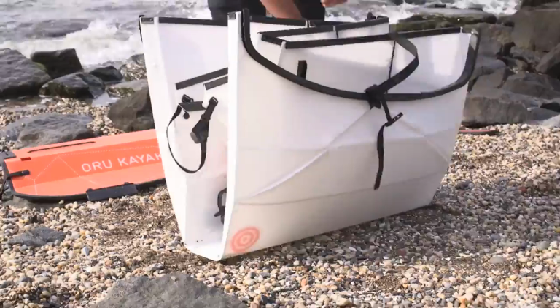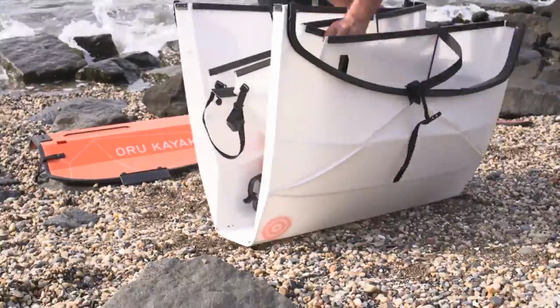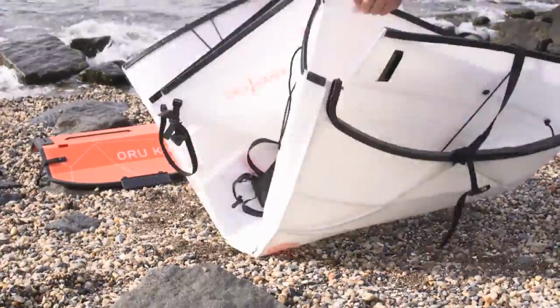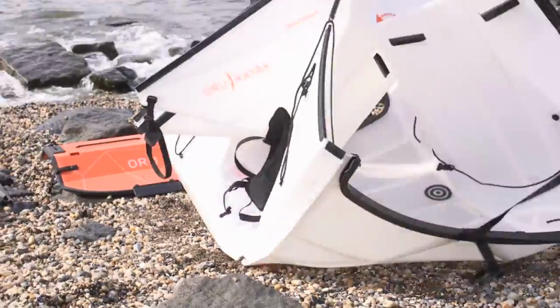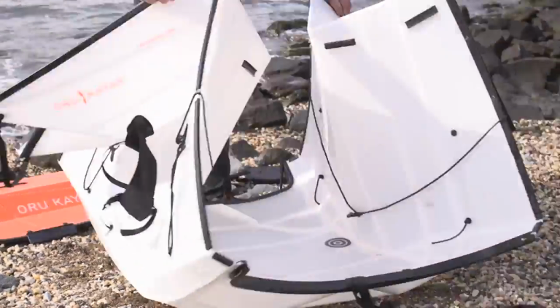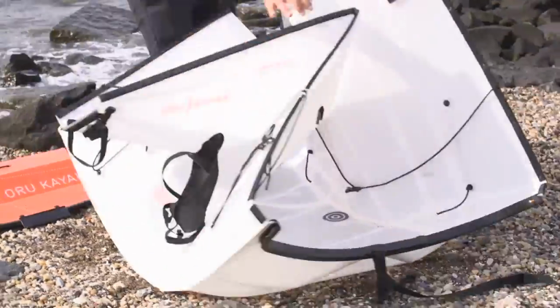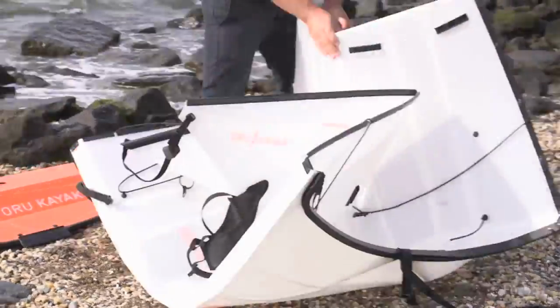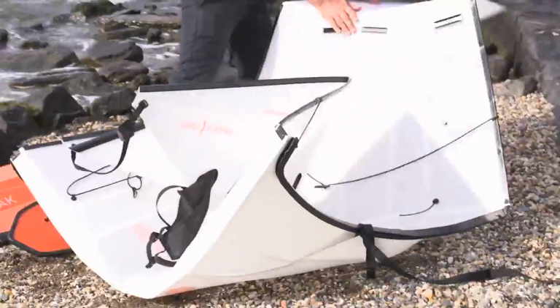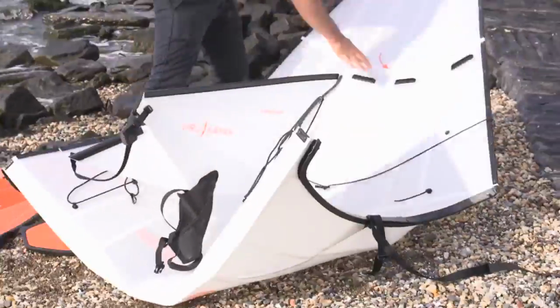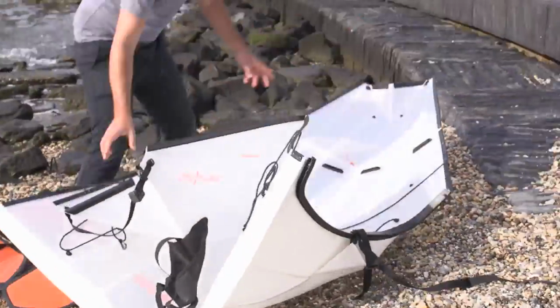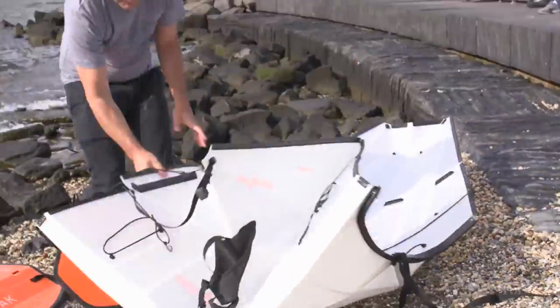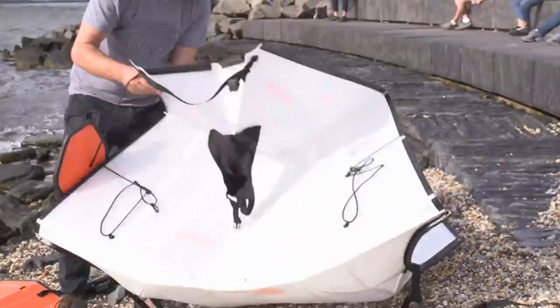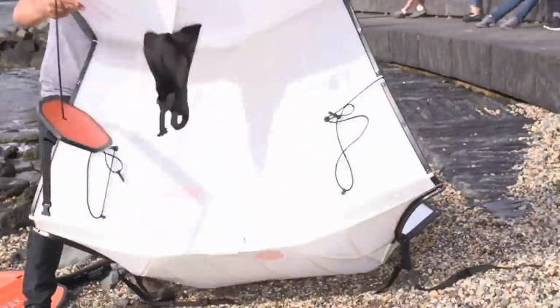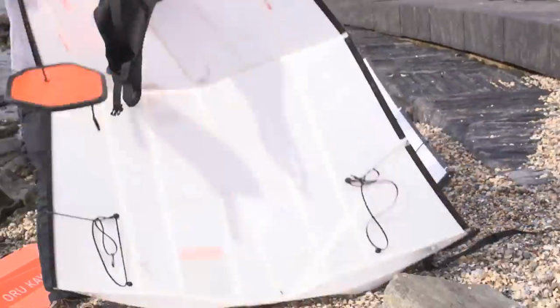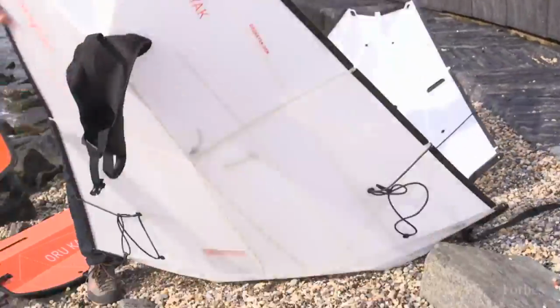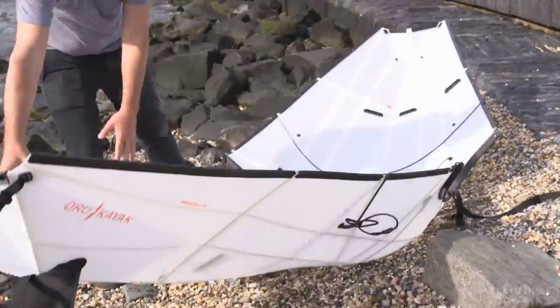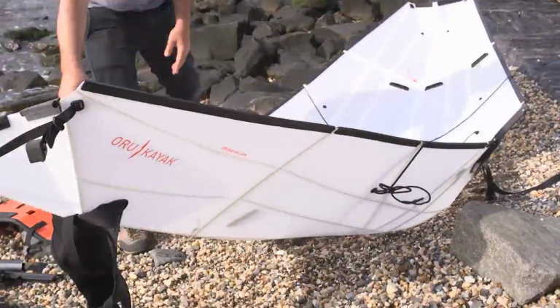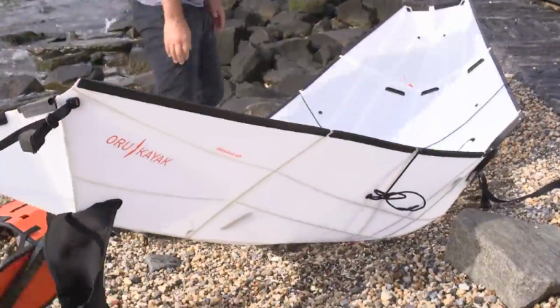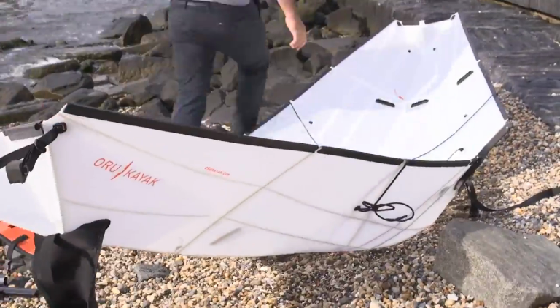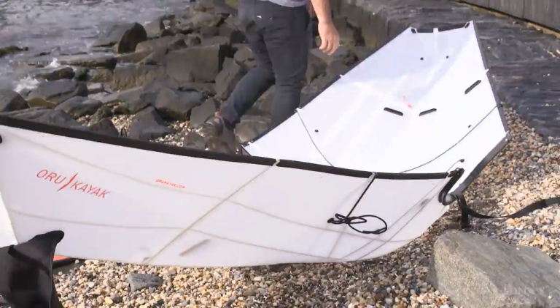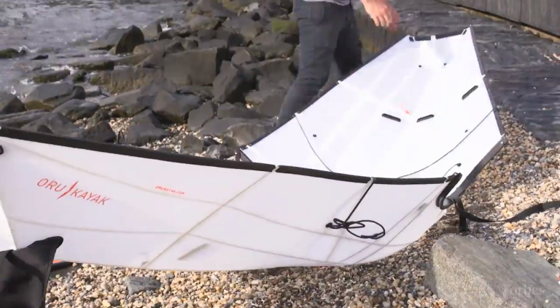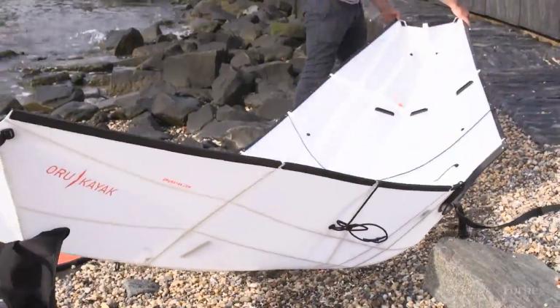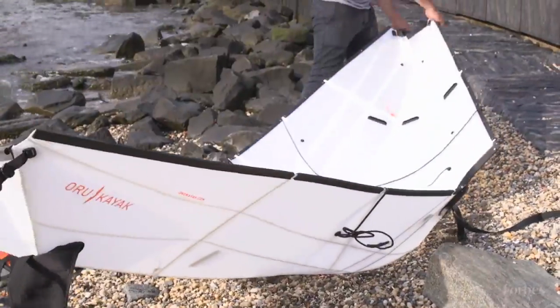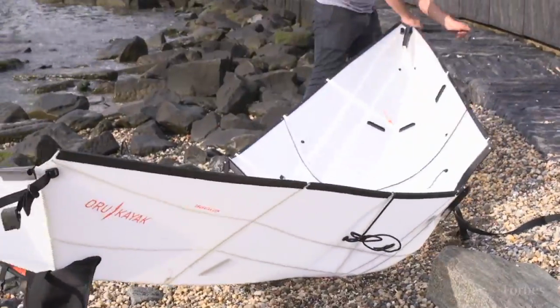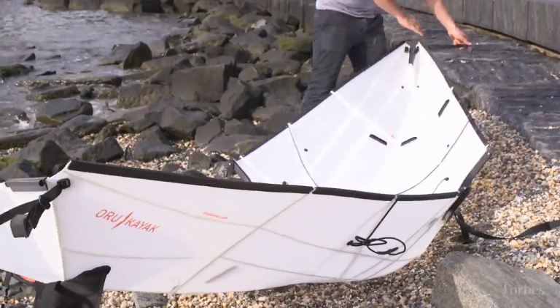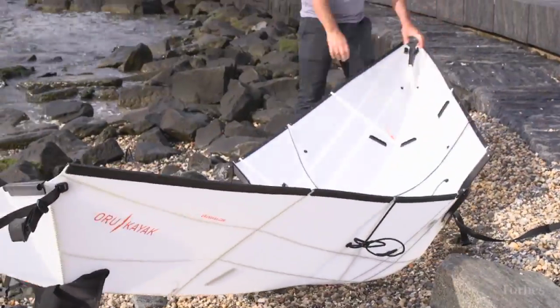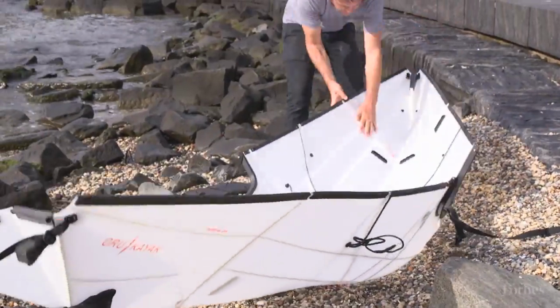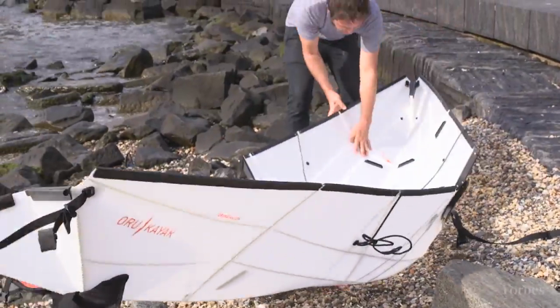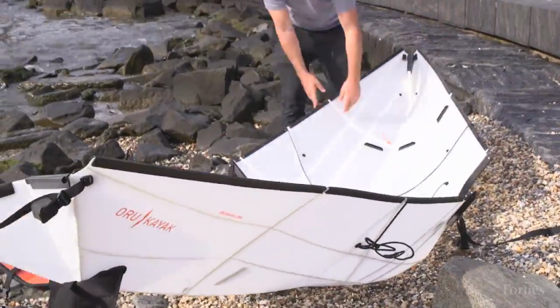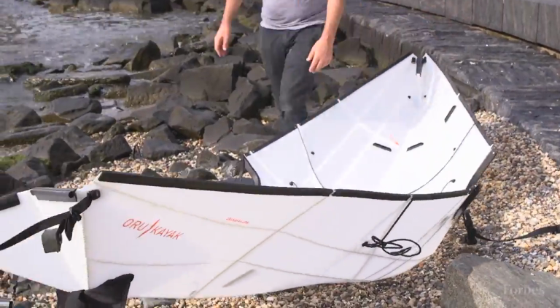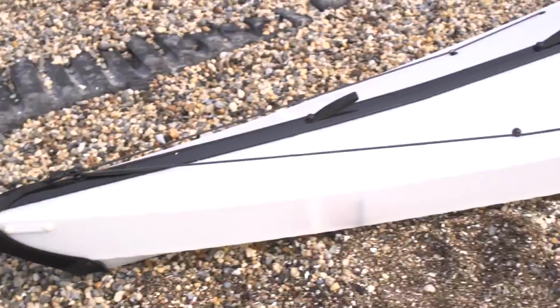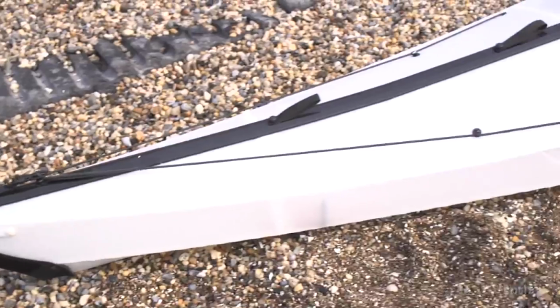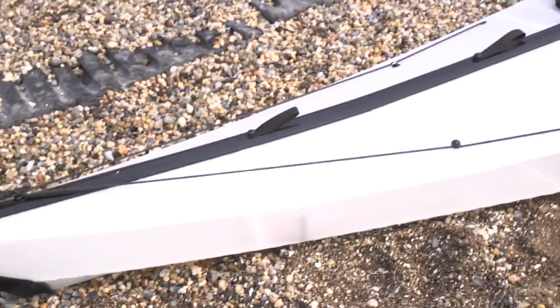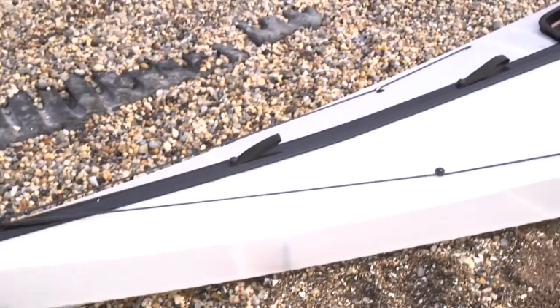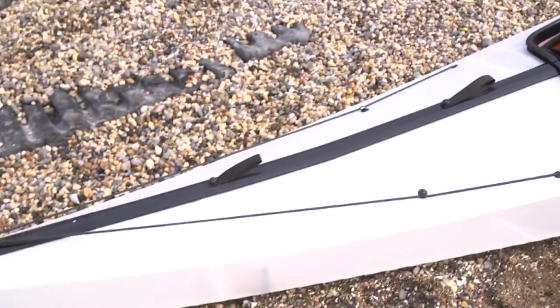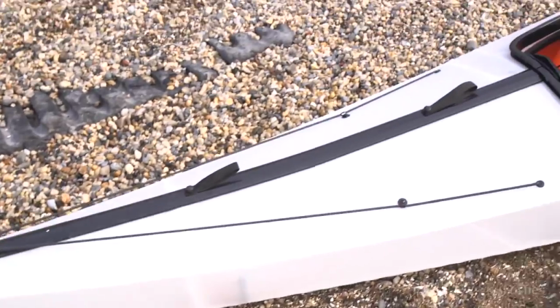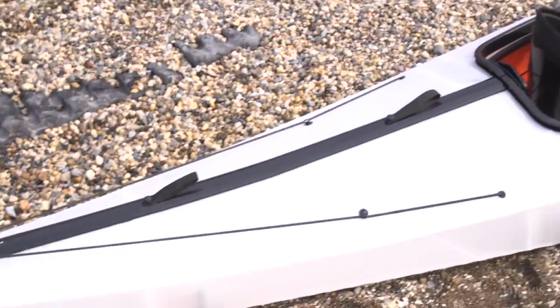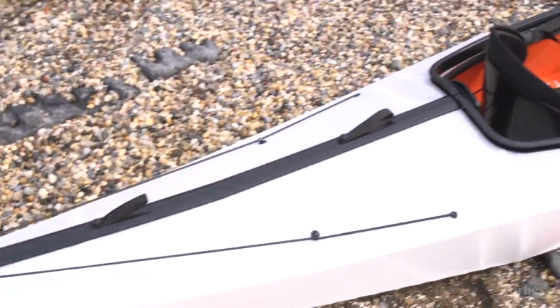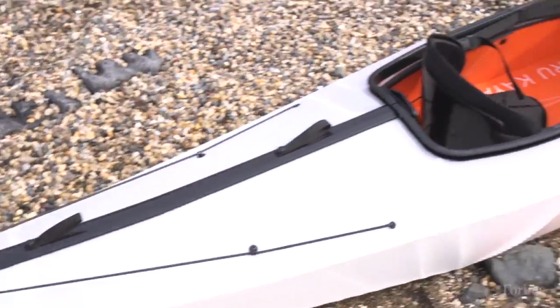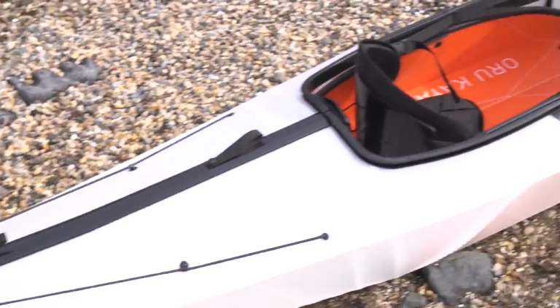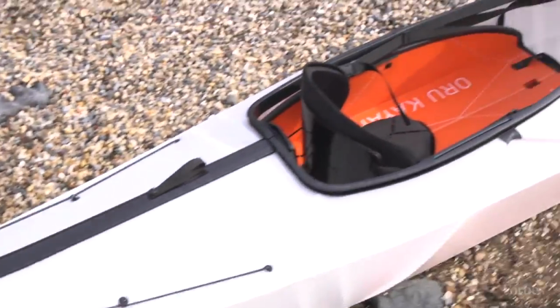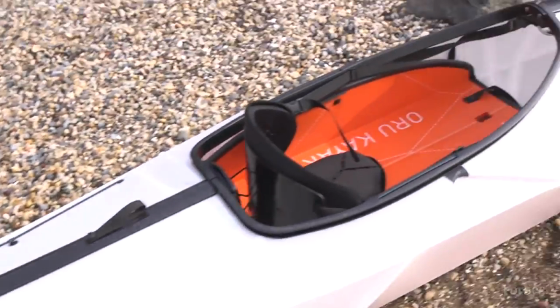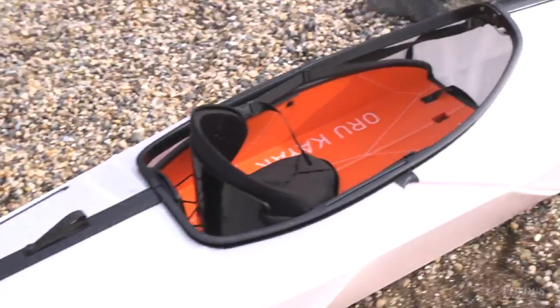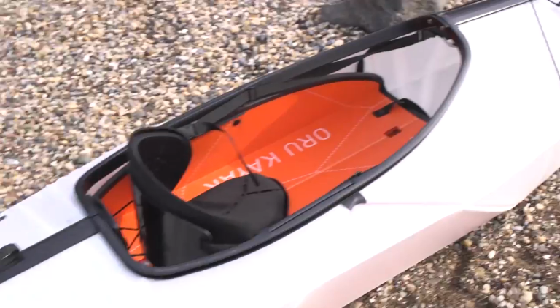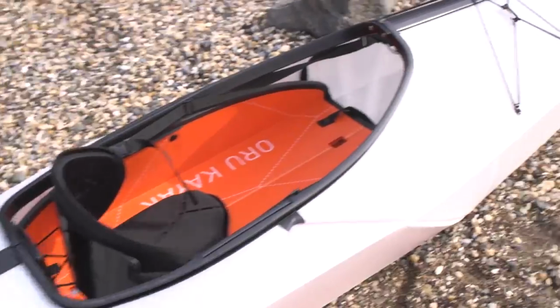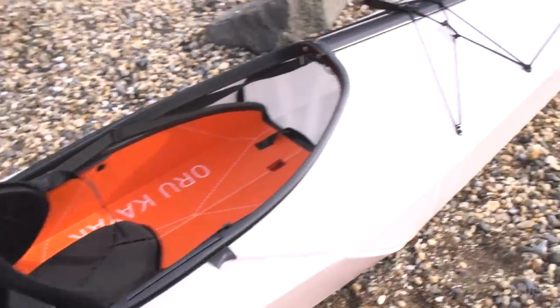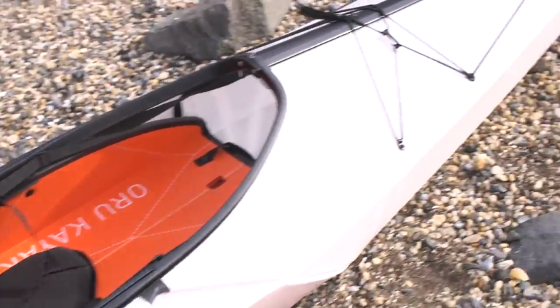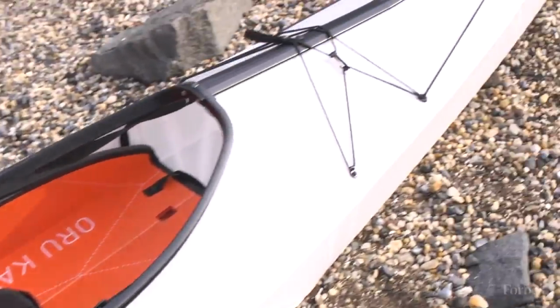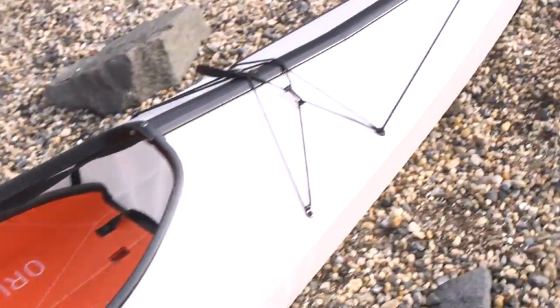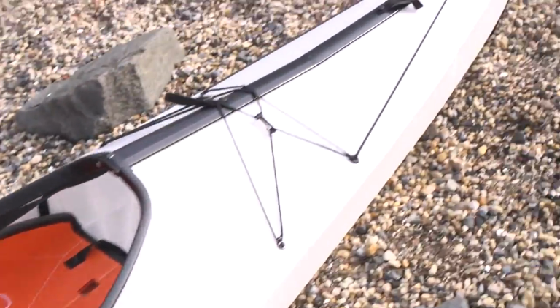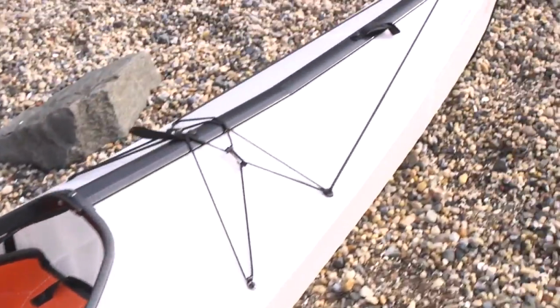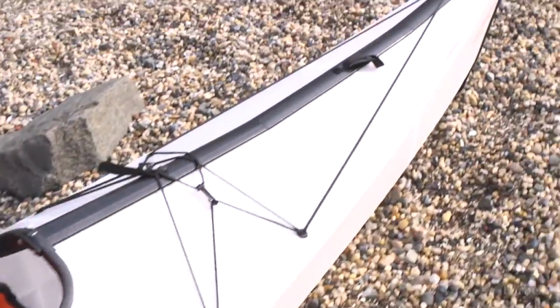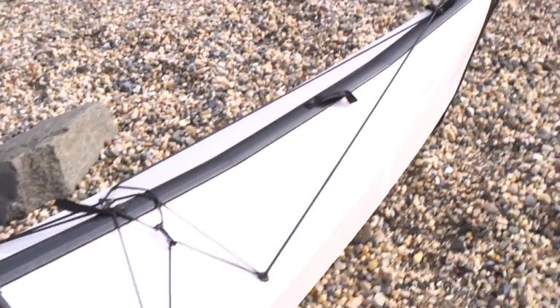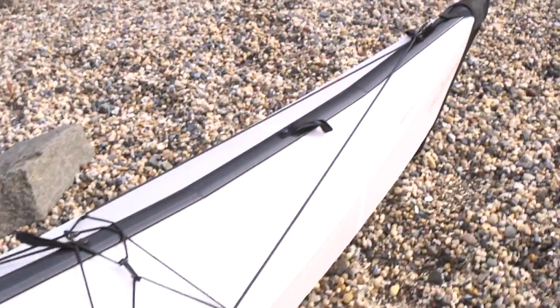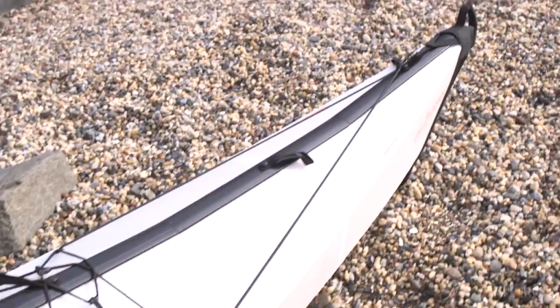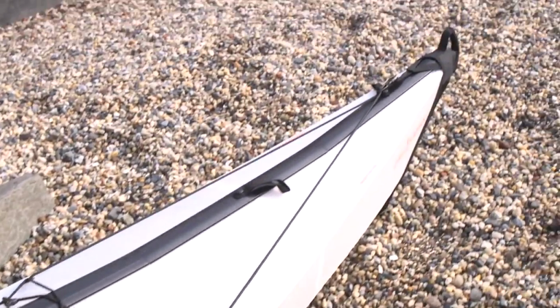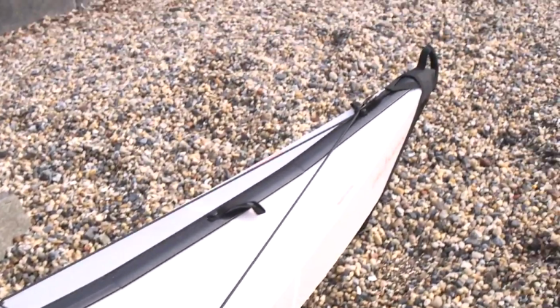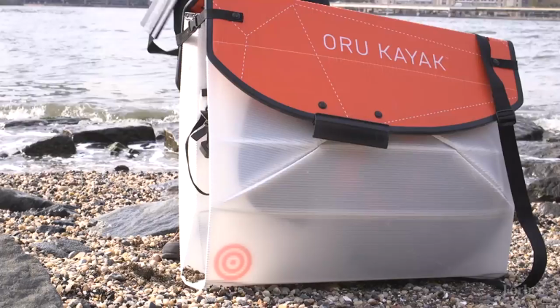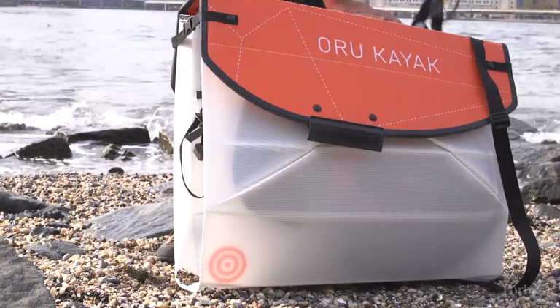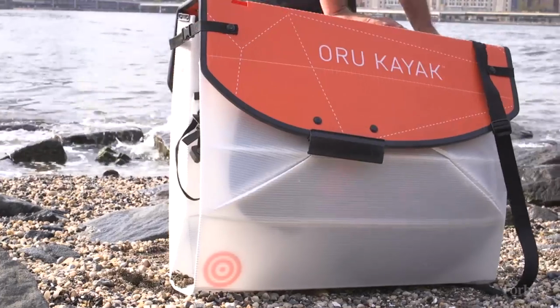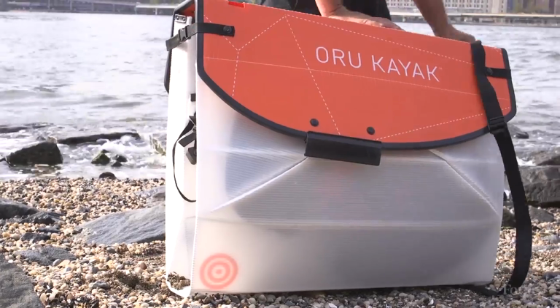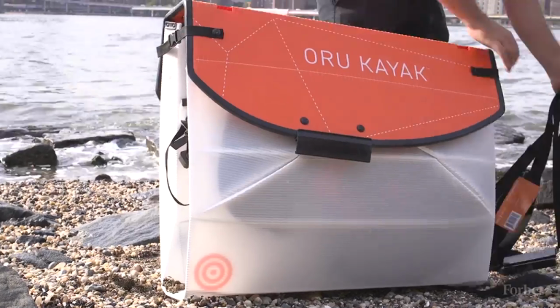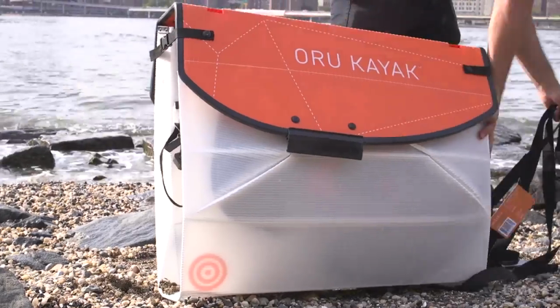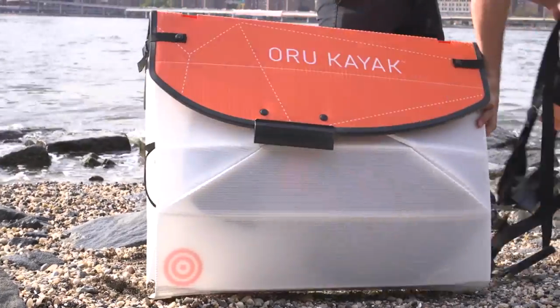Oru kayaks aren't just inspired by origami — they really are actually origami. They're made from one seamless sheet of material that folds up just like a sheet of paper.